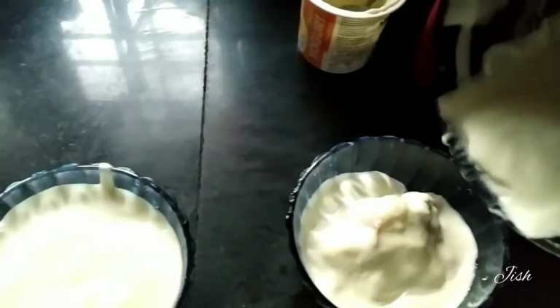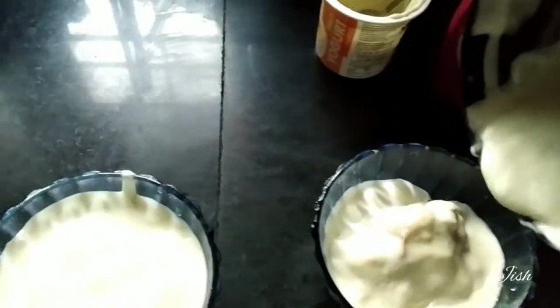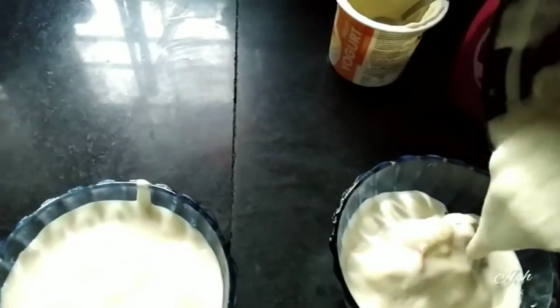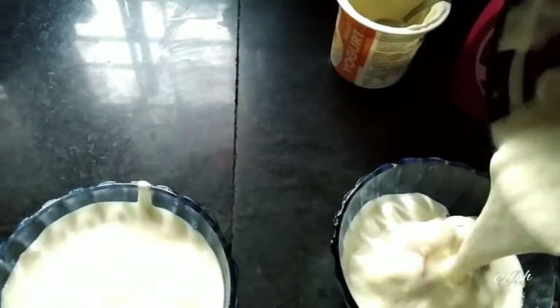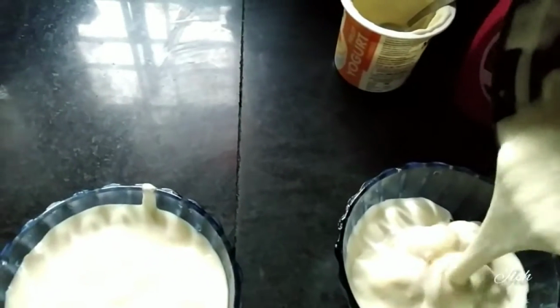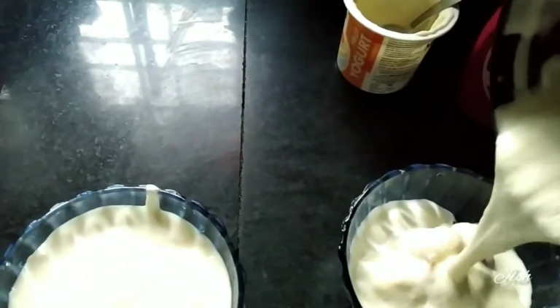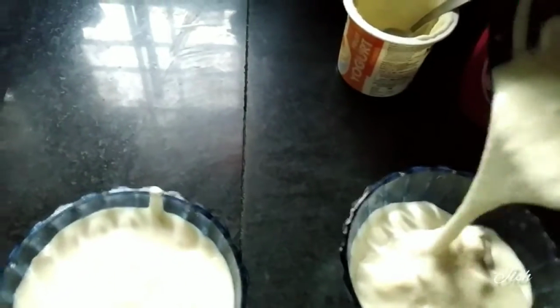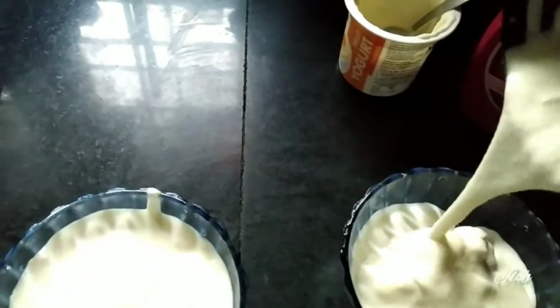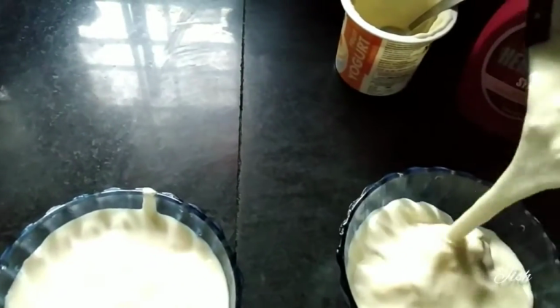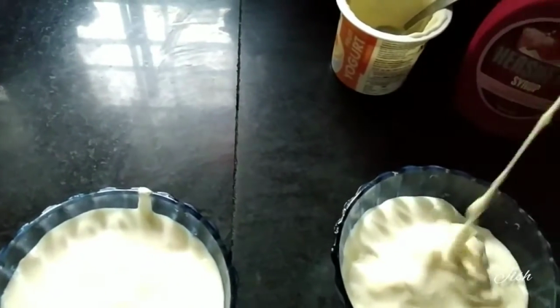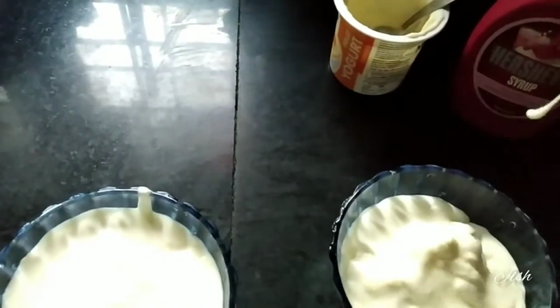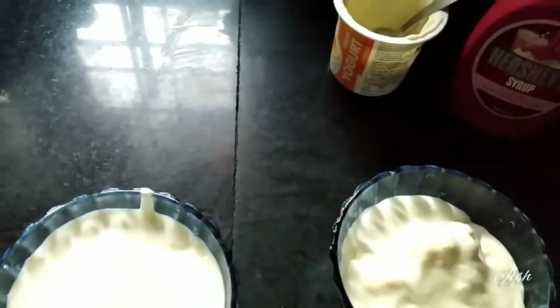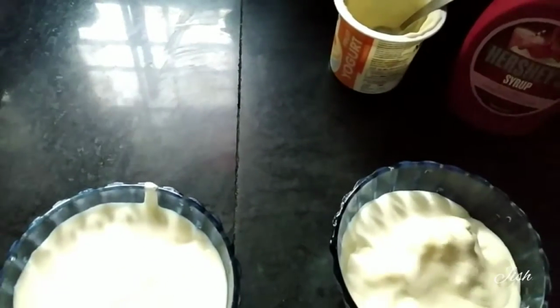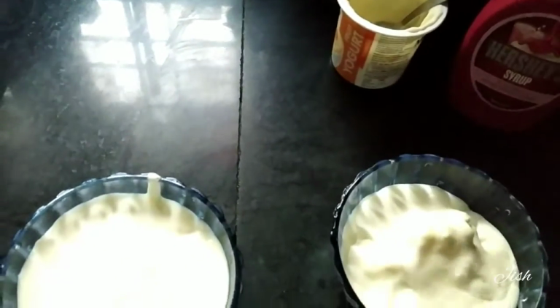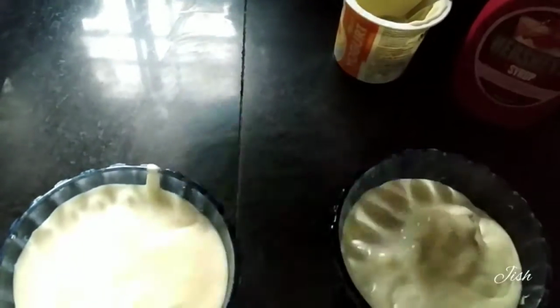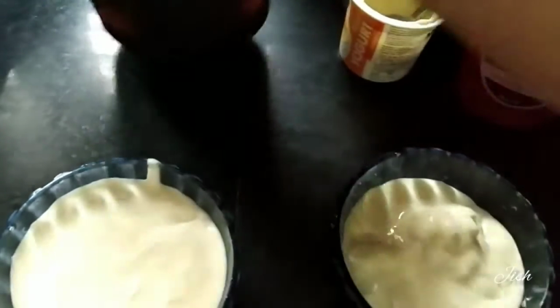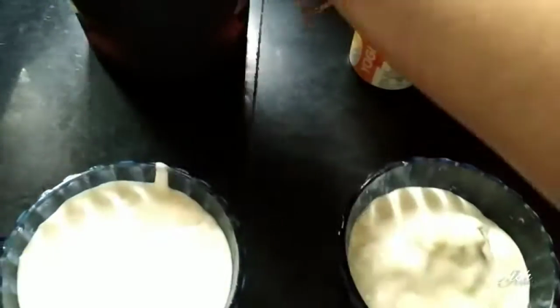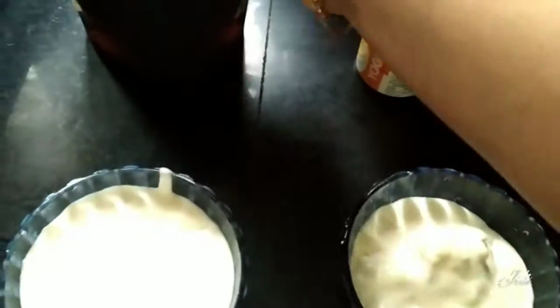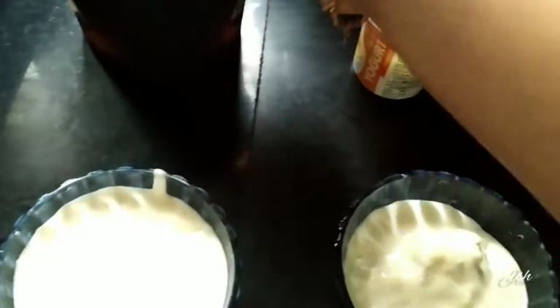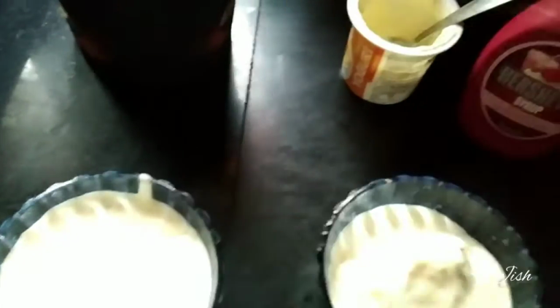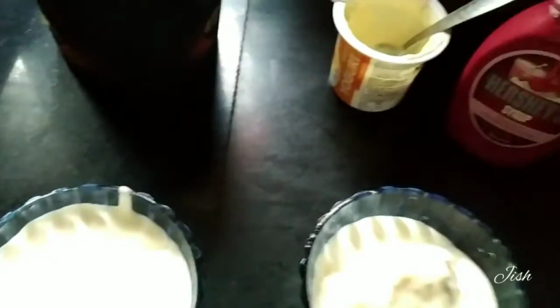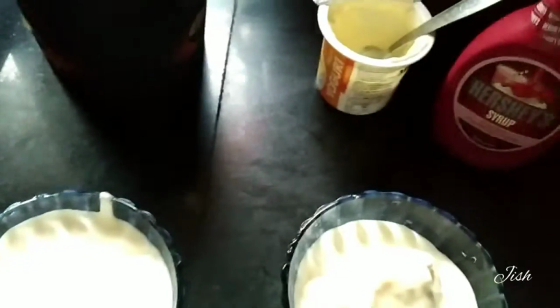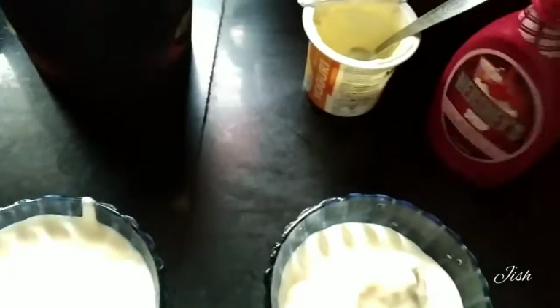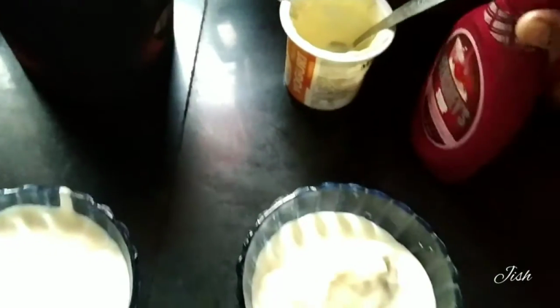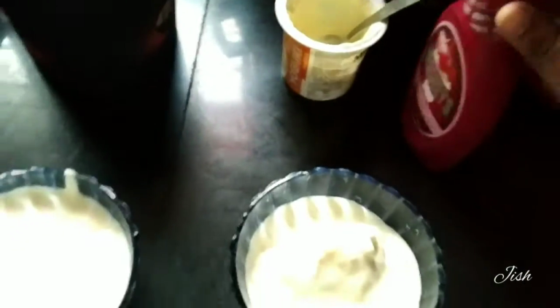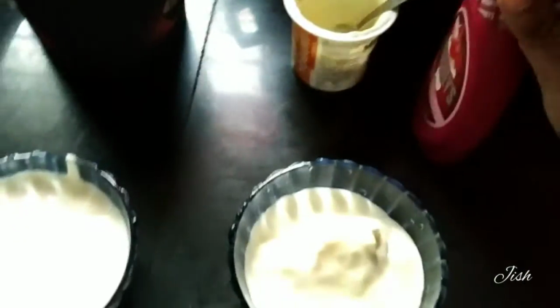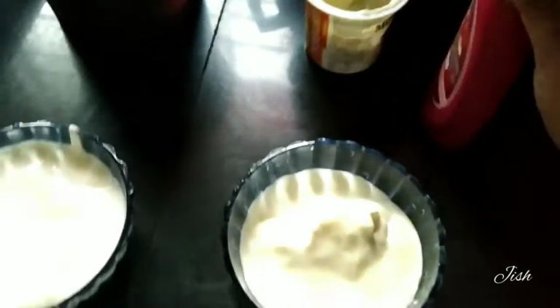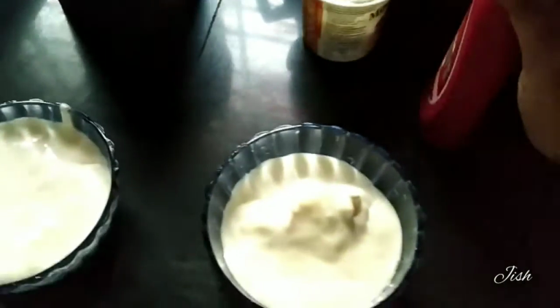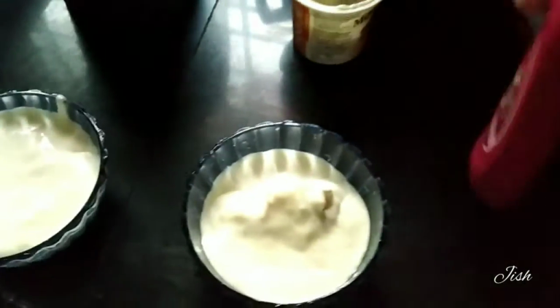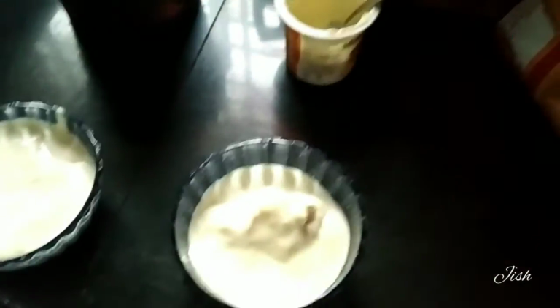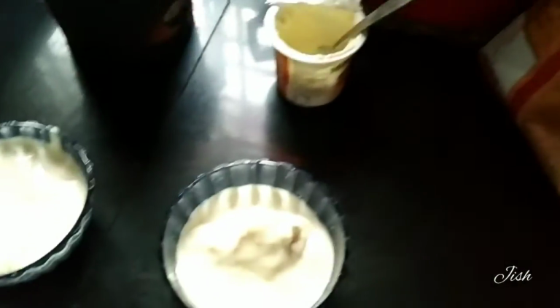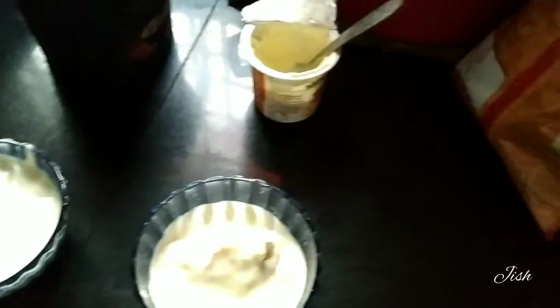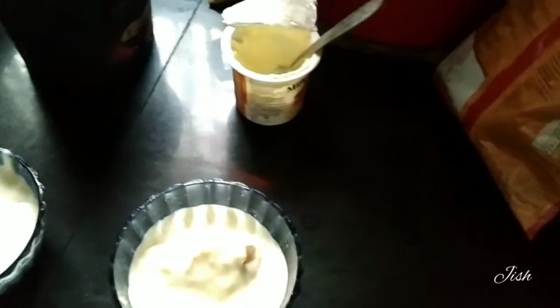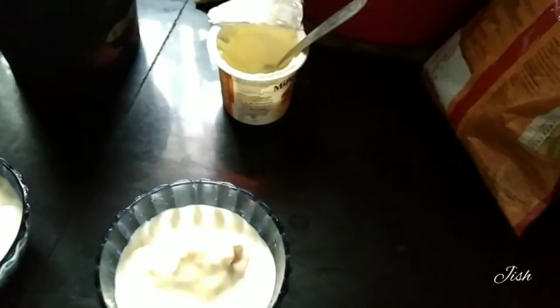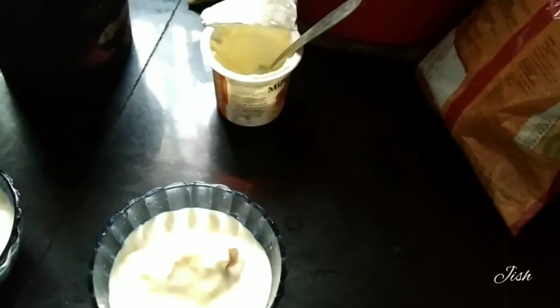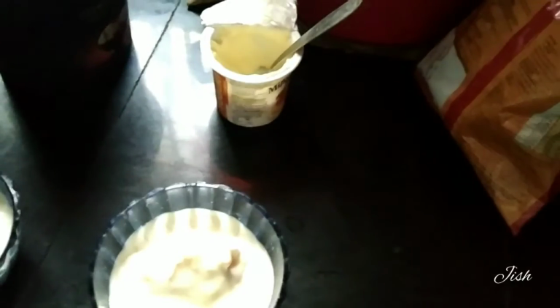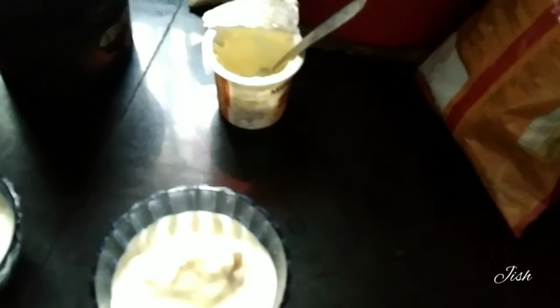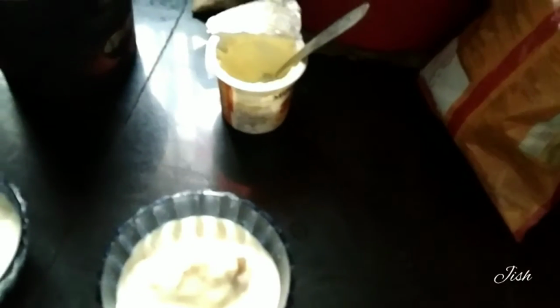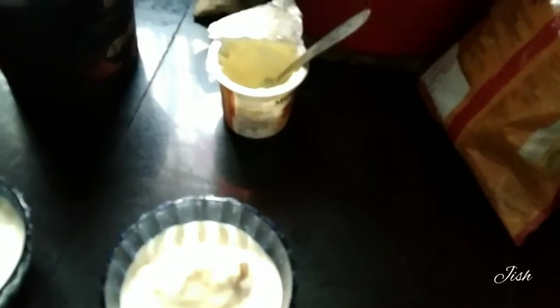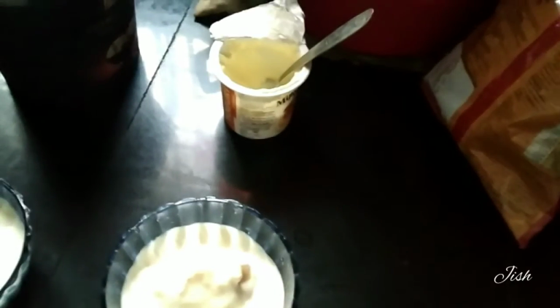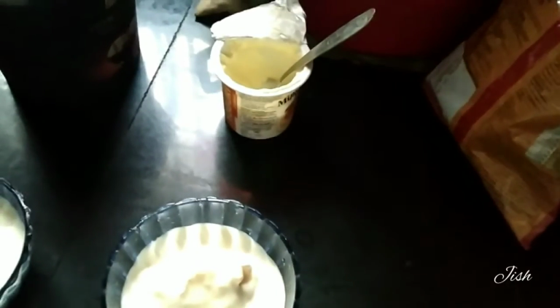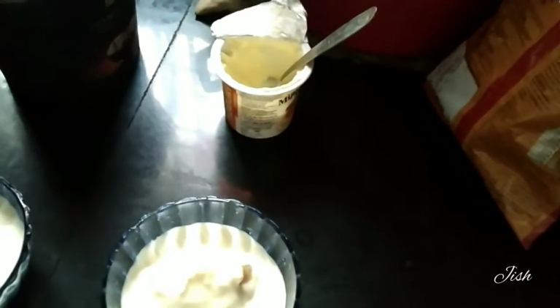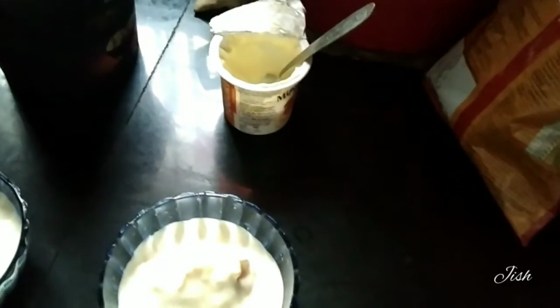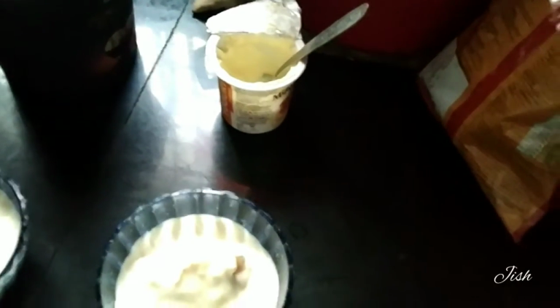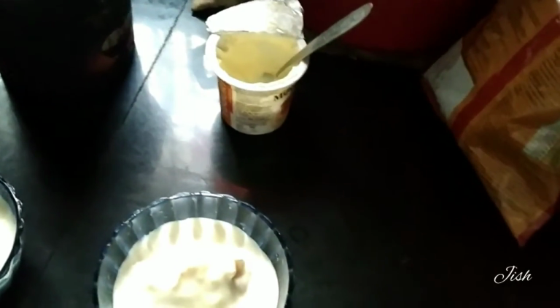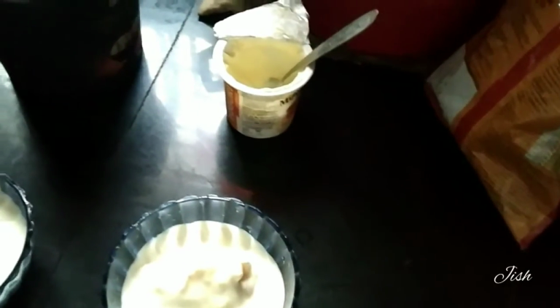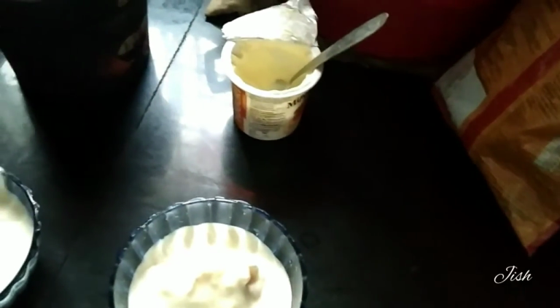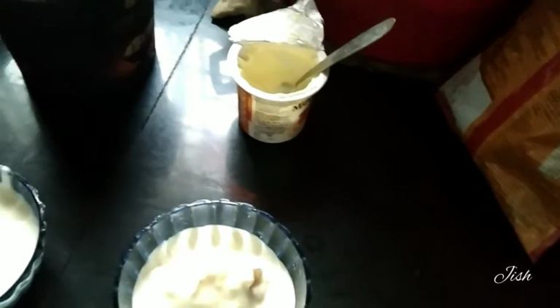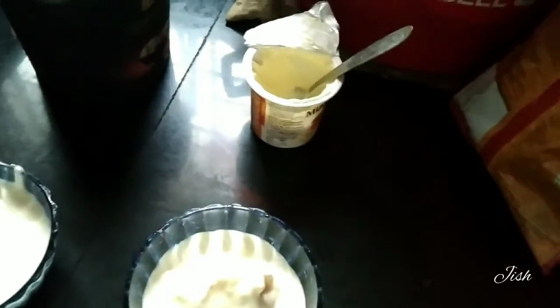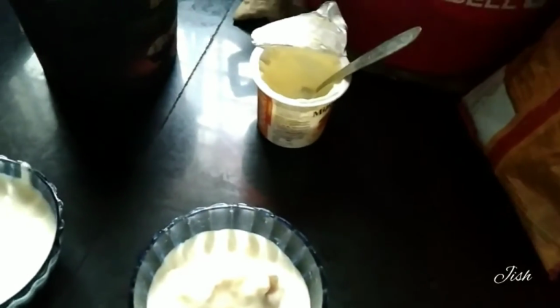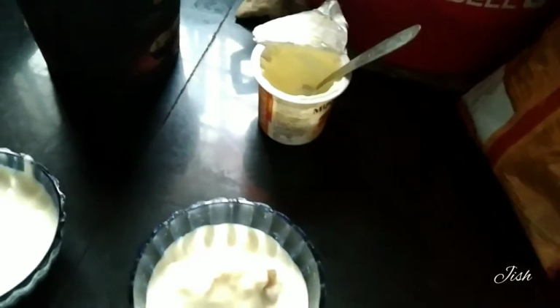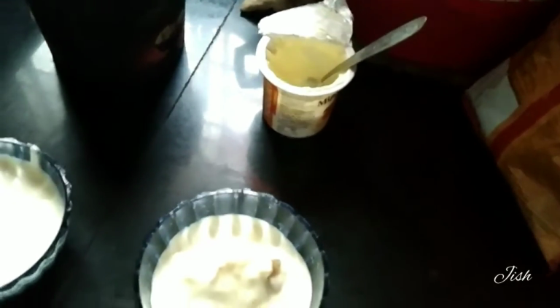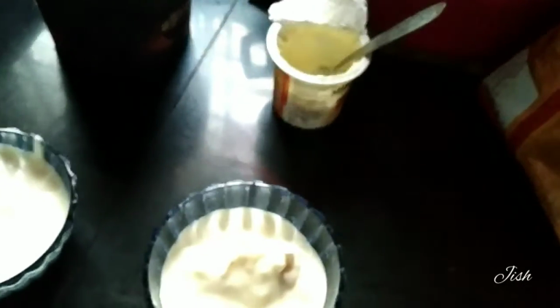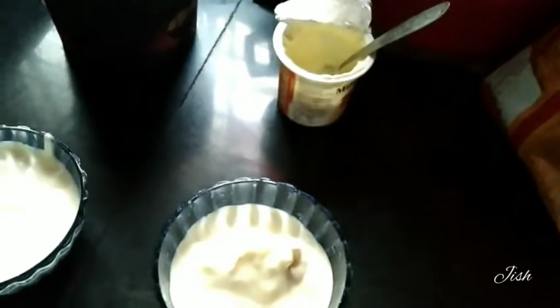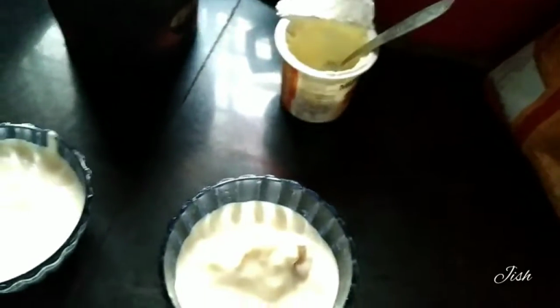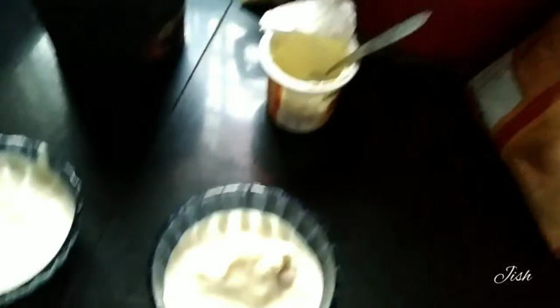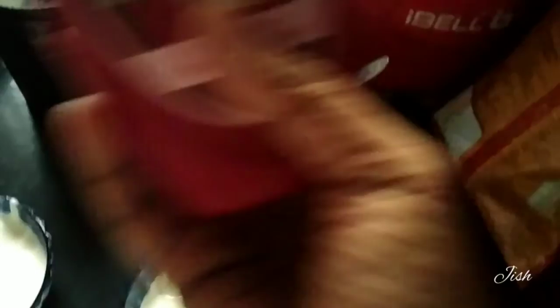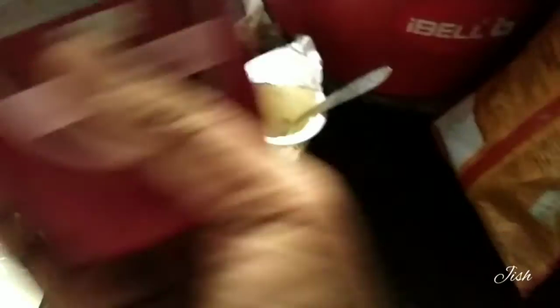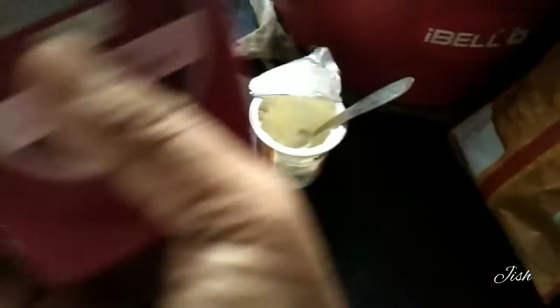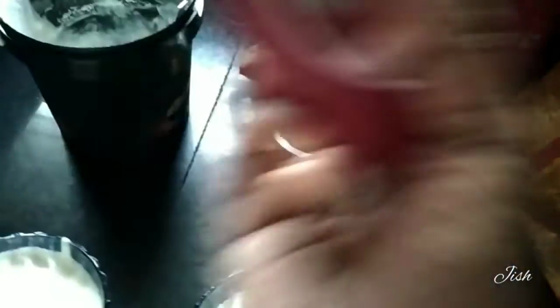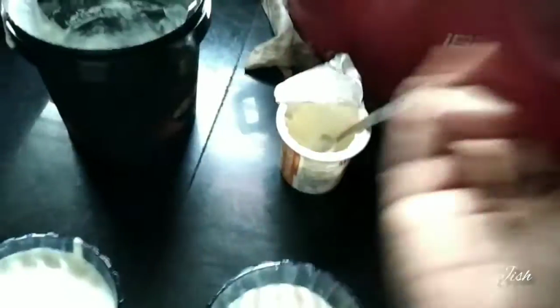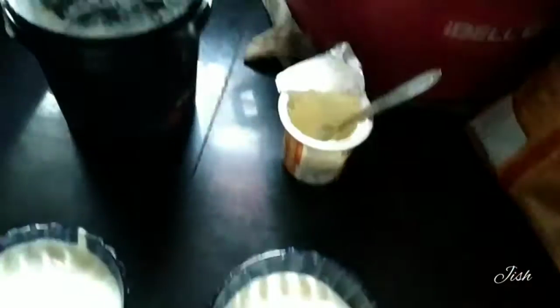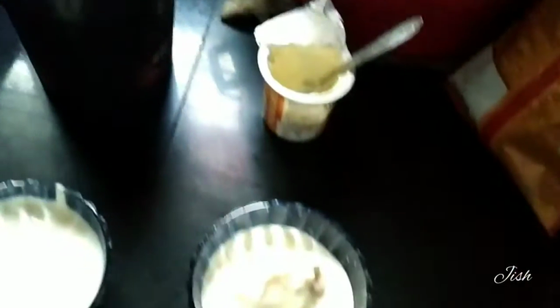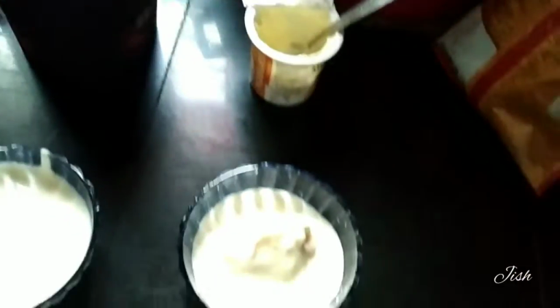This one is a chocolate cup. I am using a strawberry syrup.